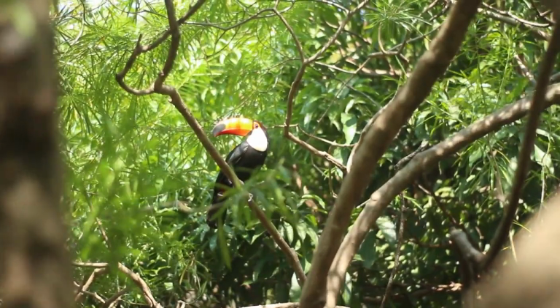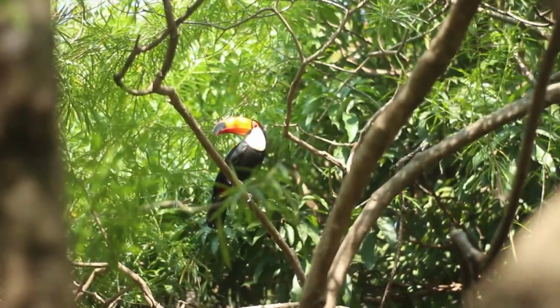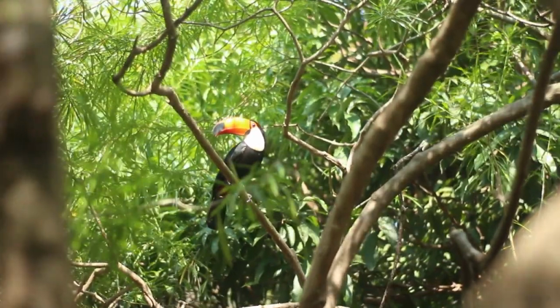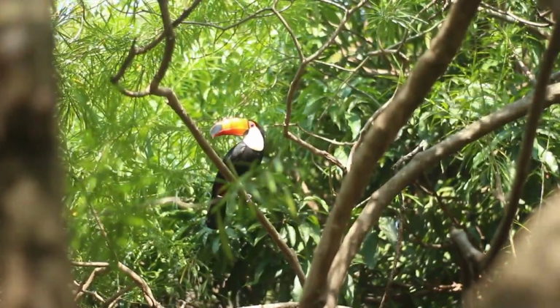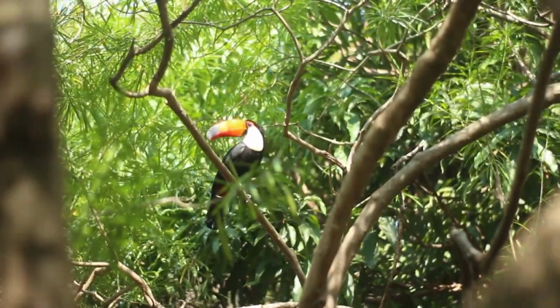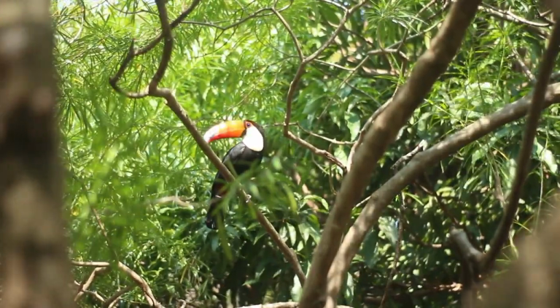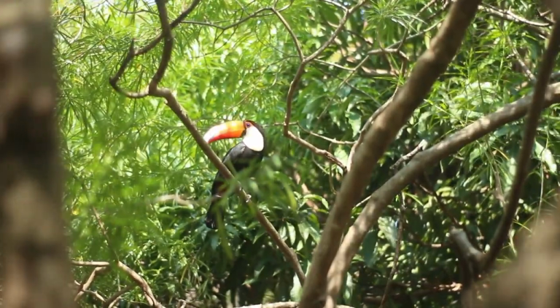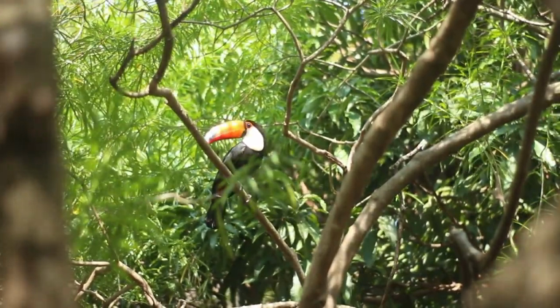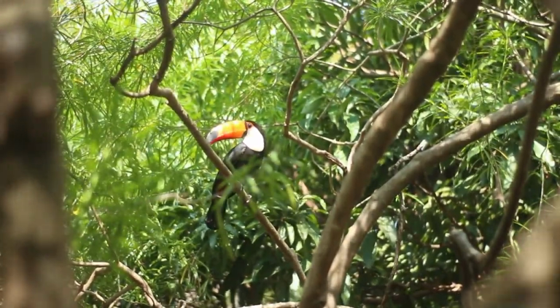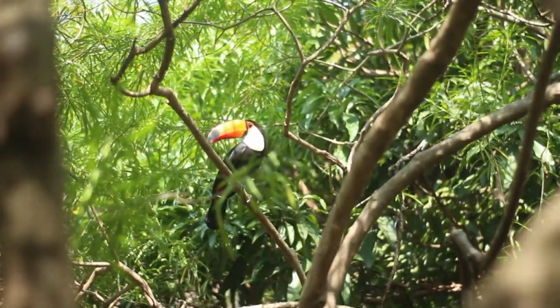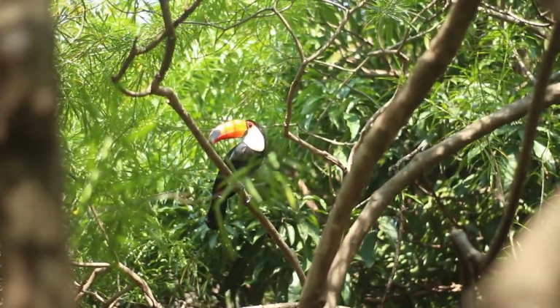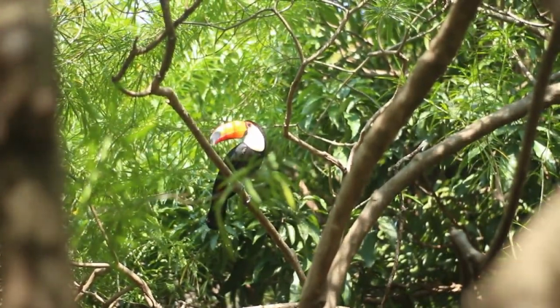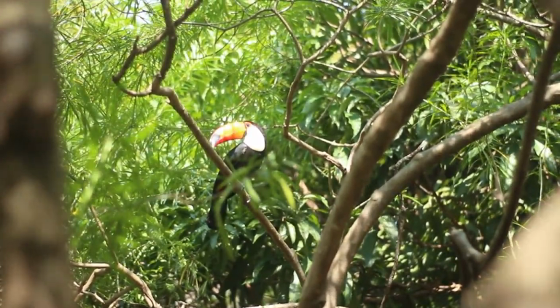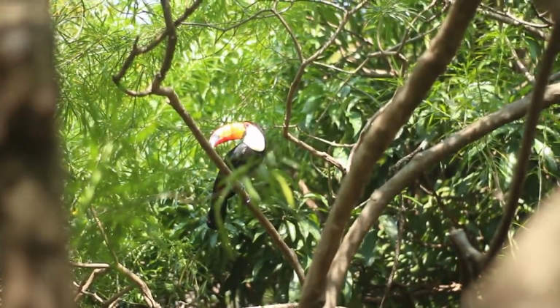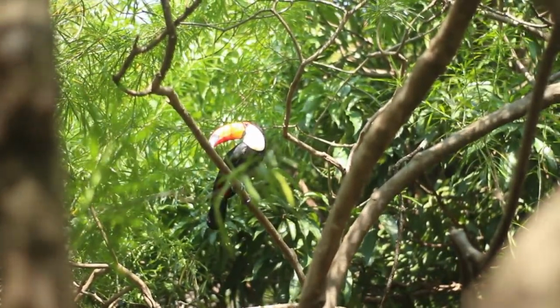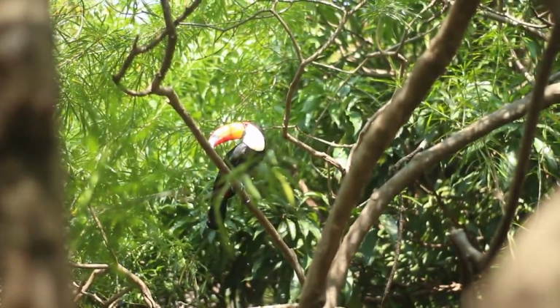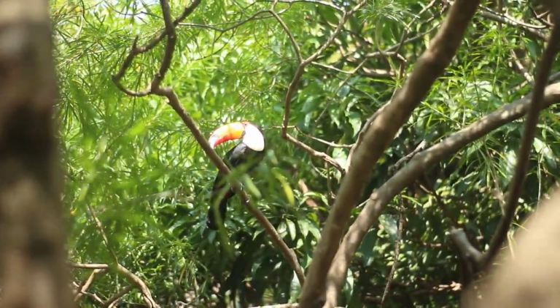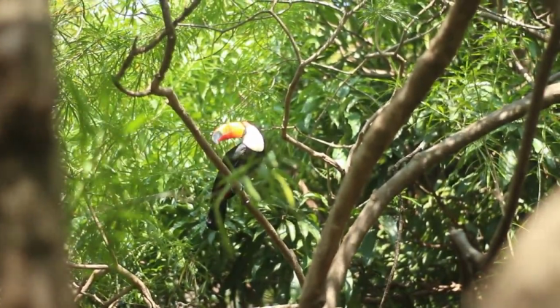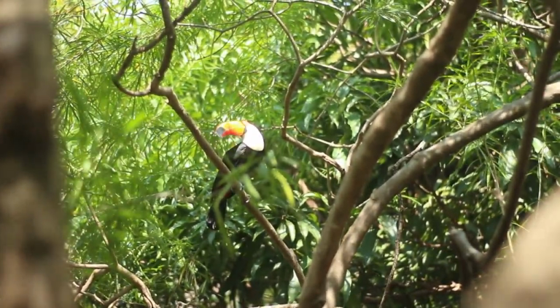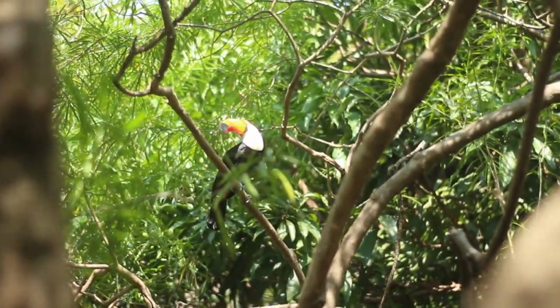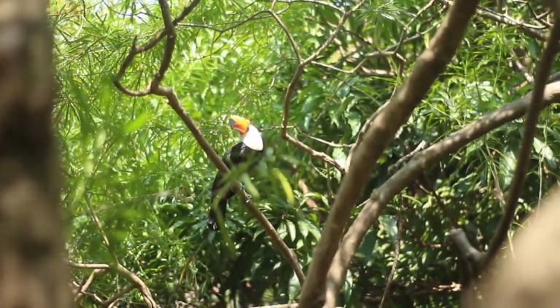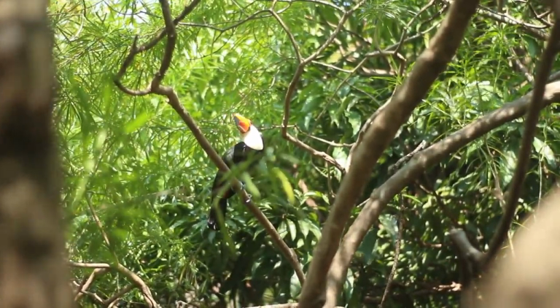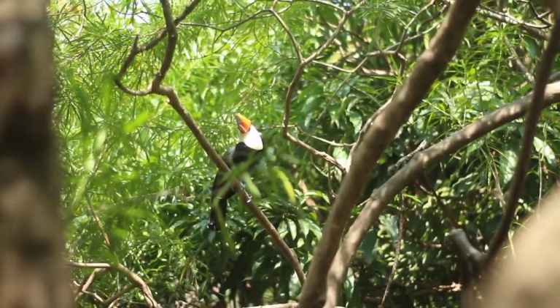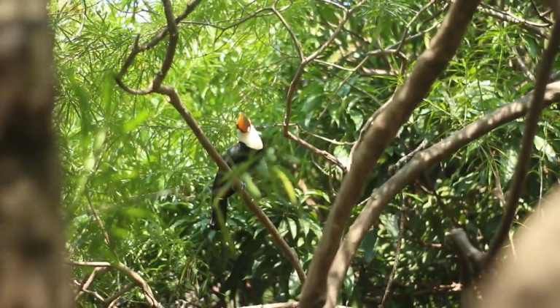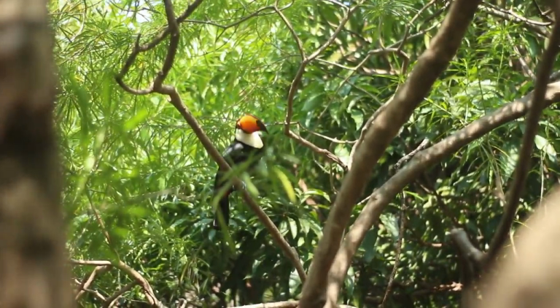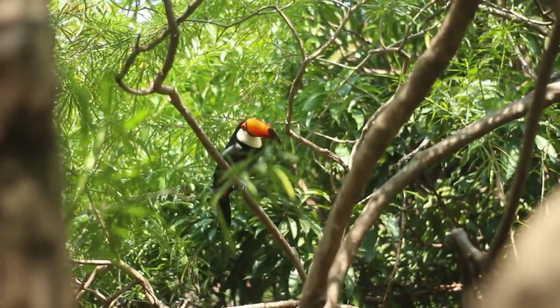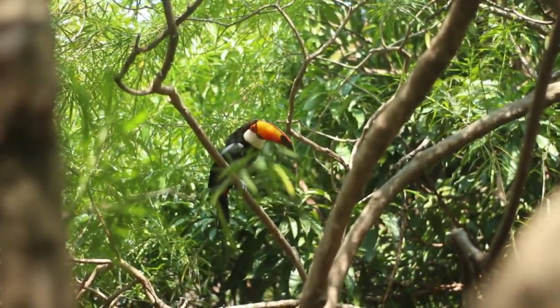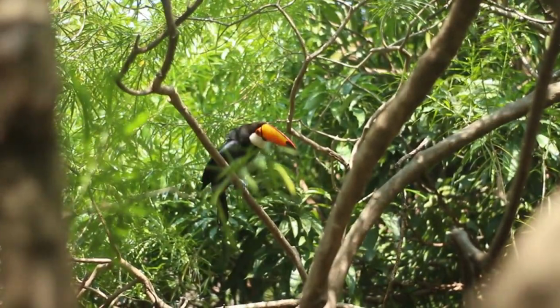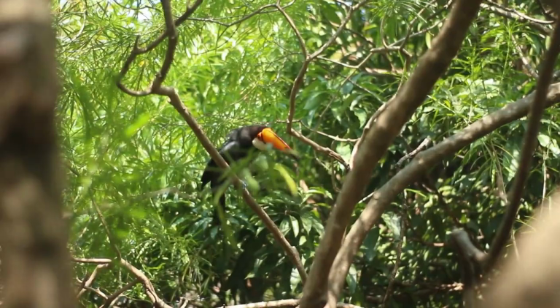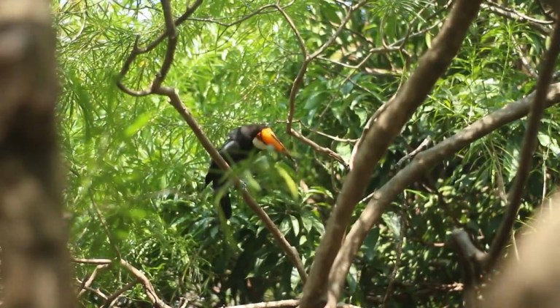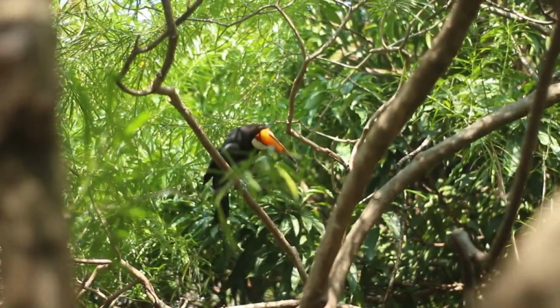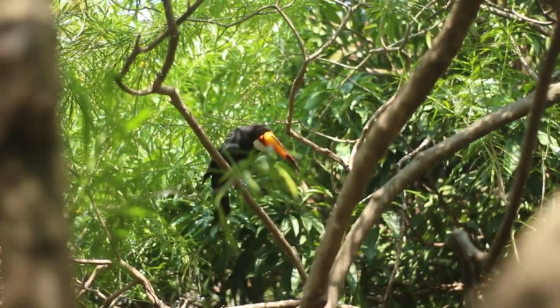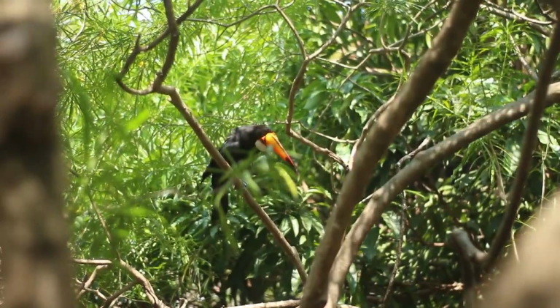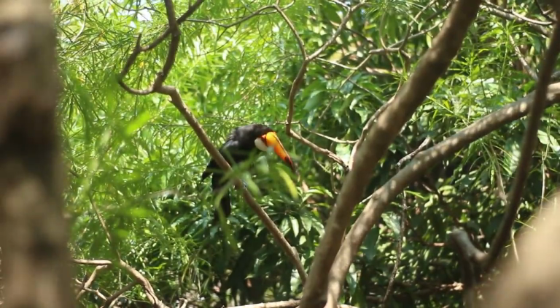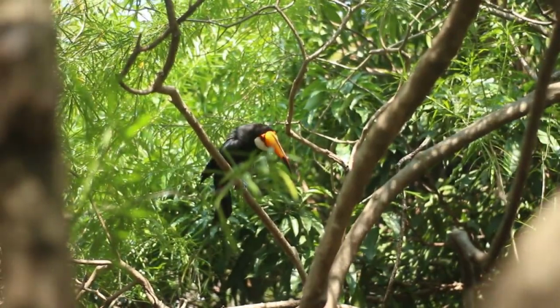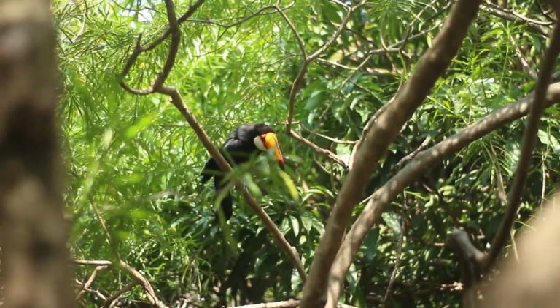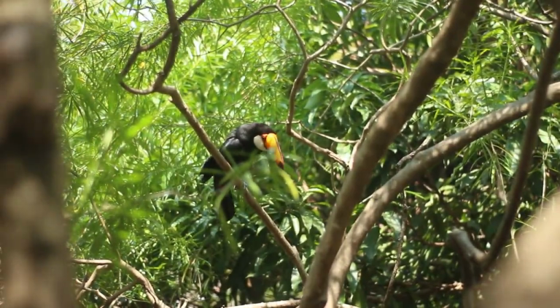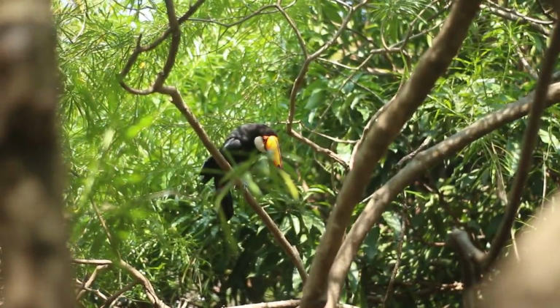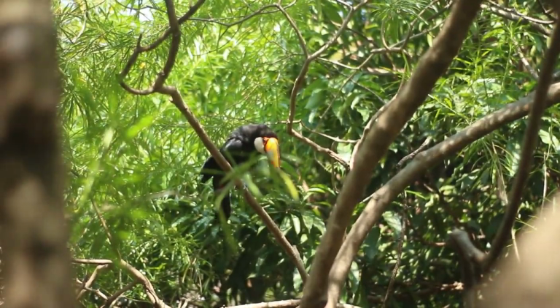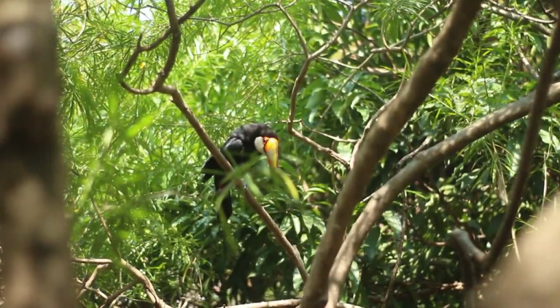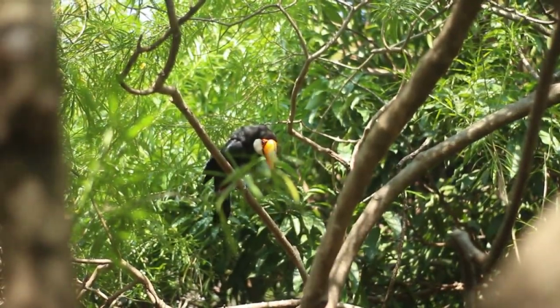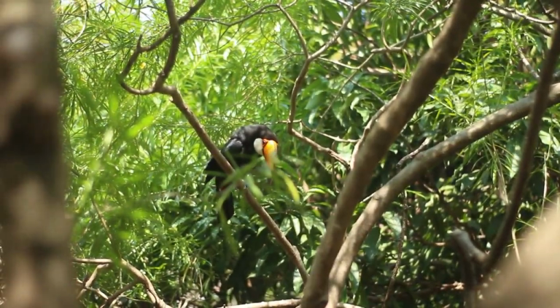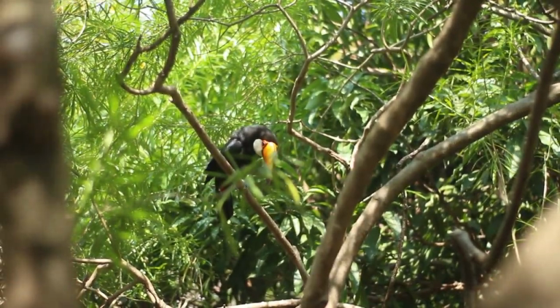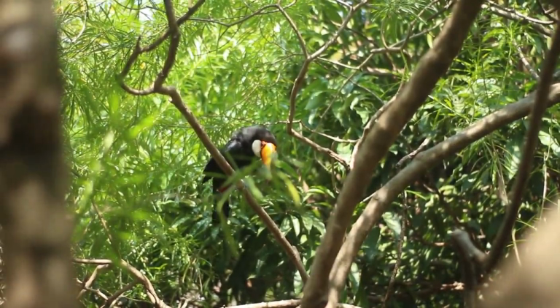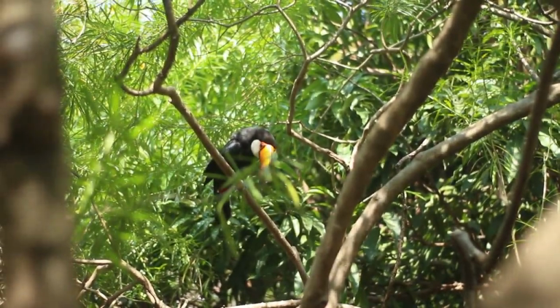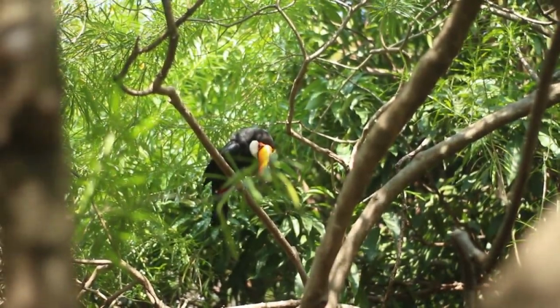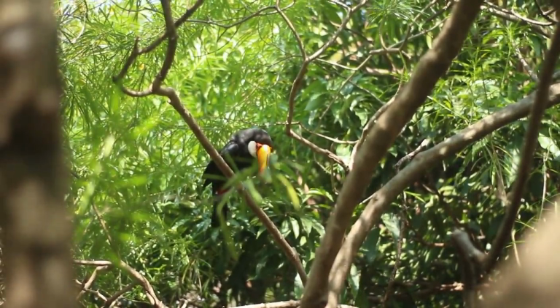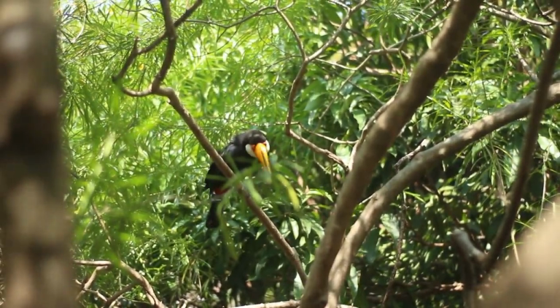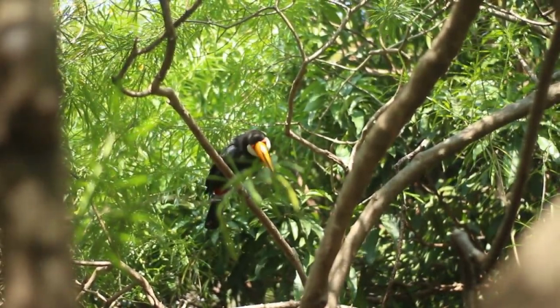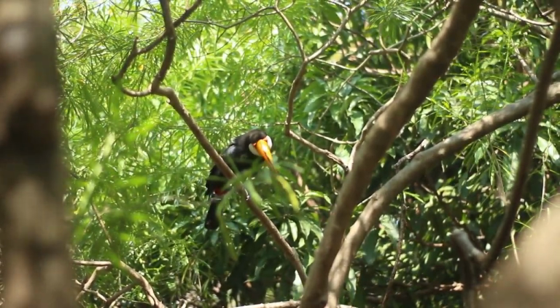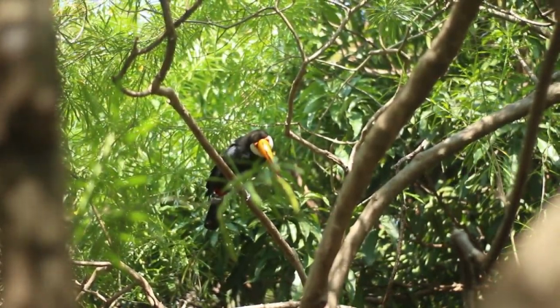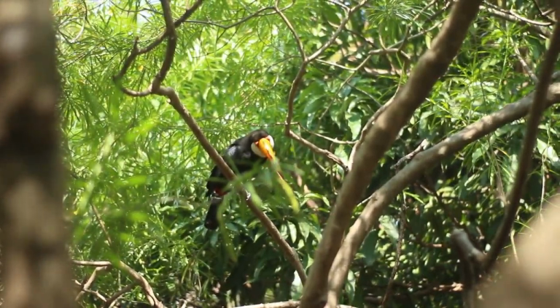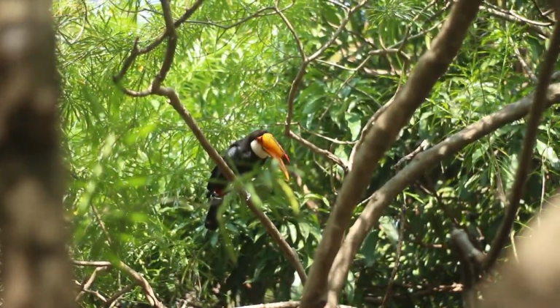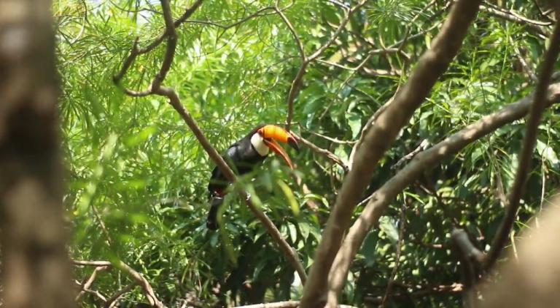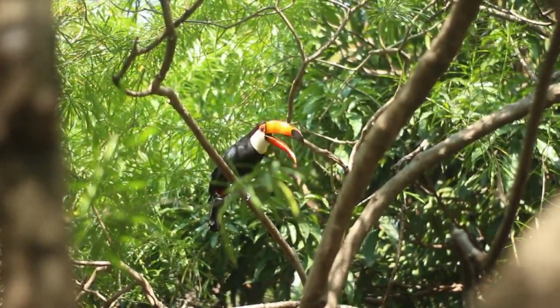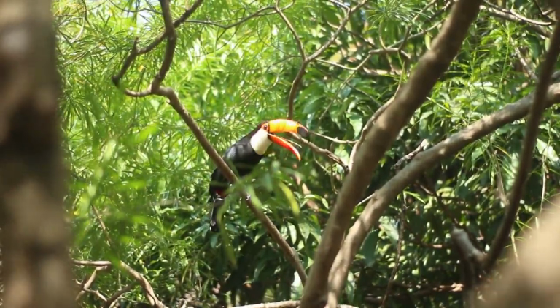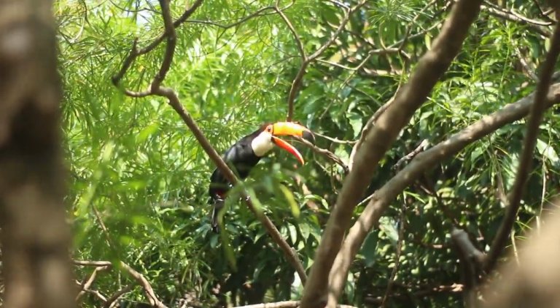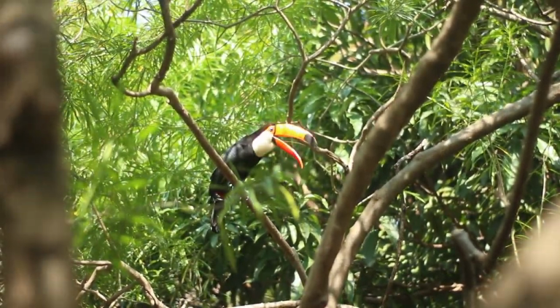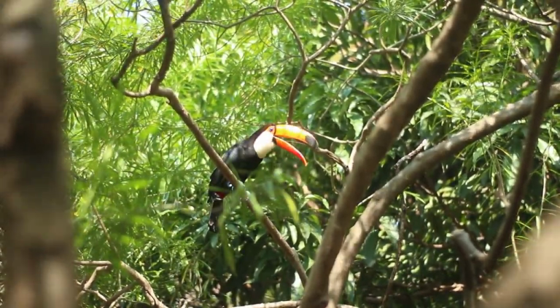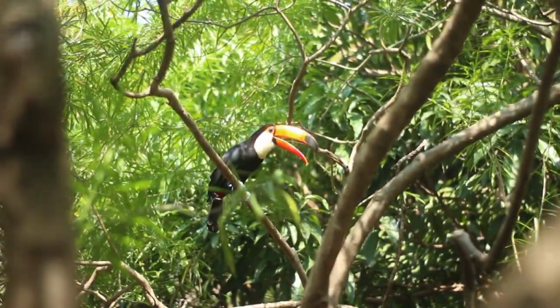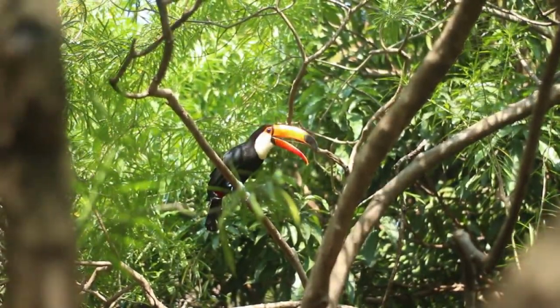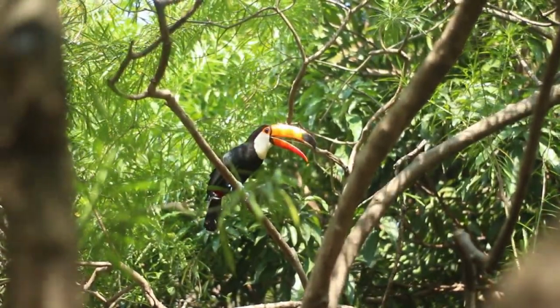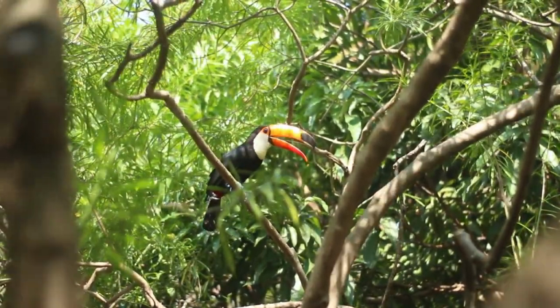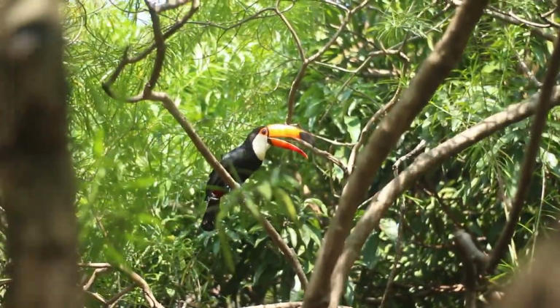These adaptations have allowed the Toco toucan to survive in the challenging rainforest environment.